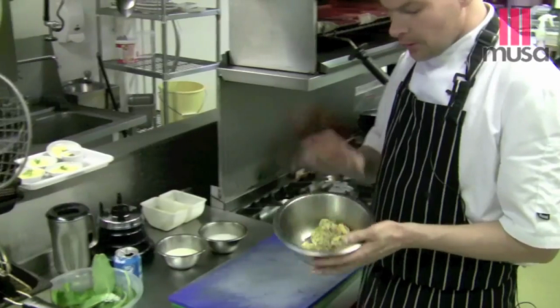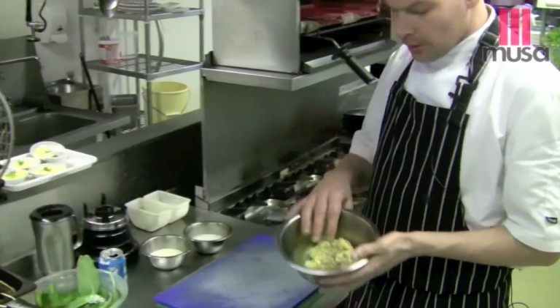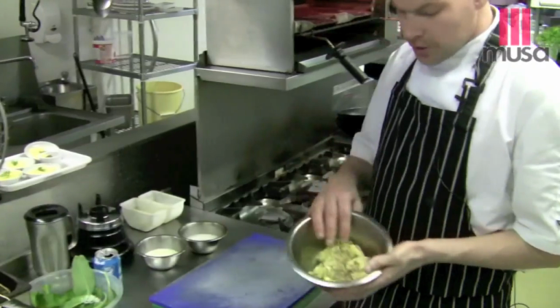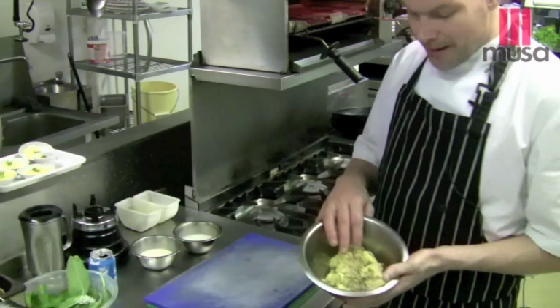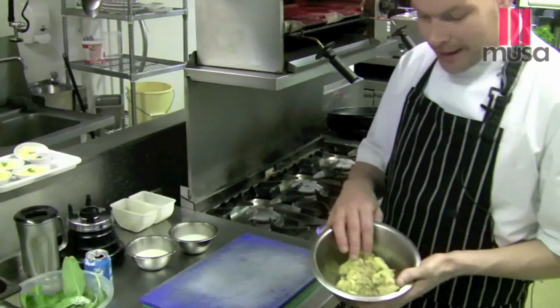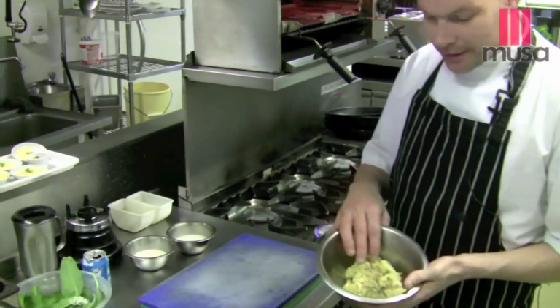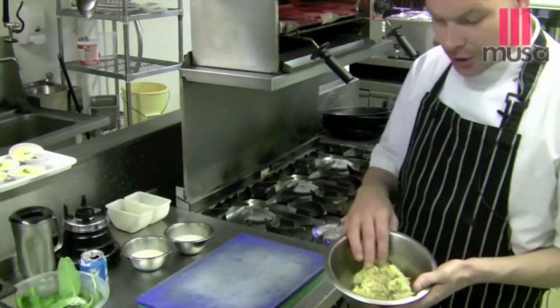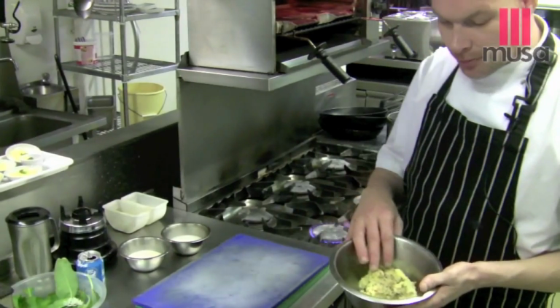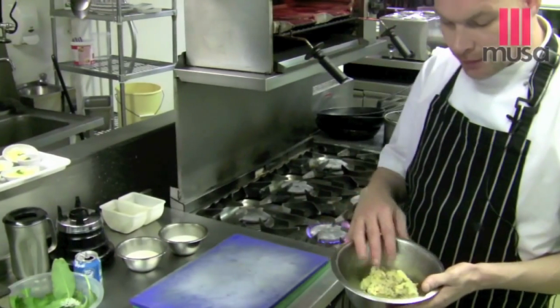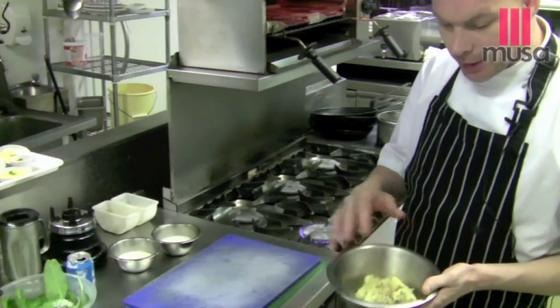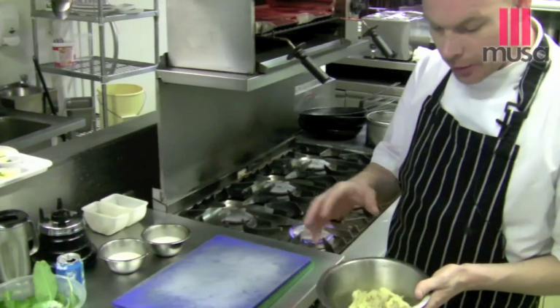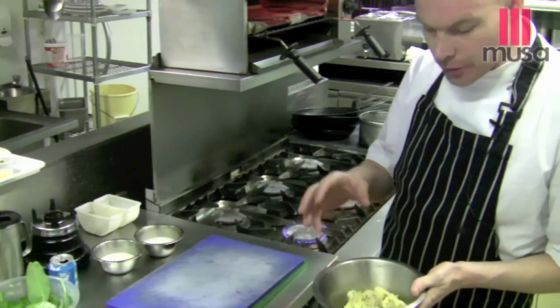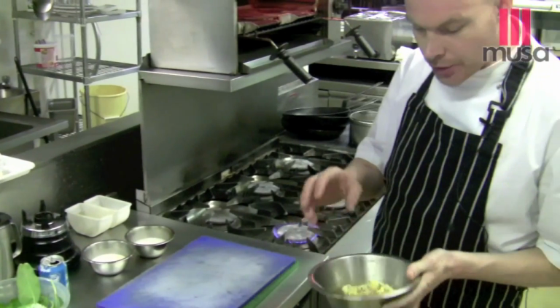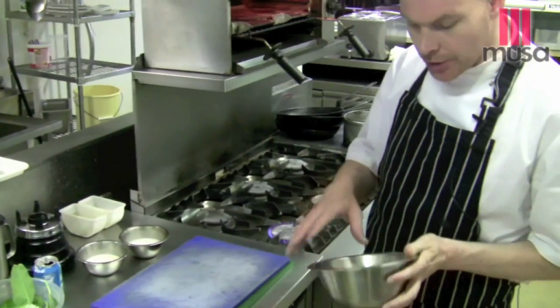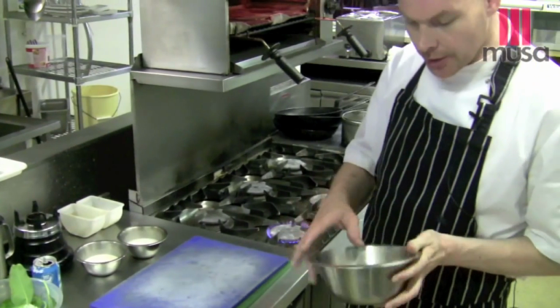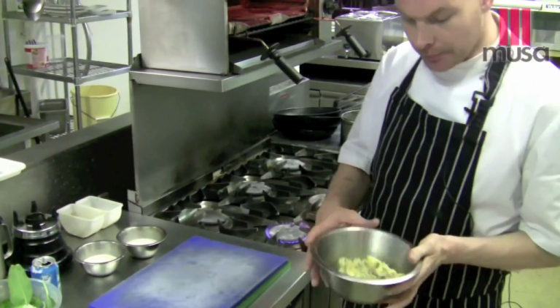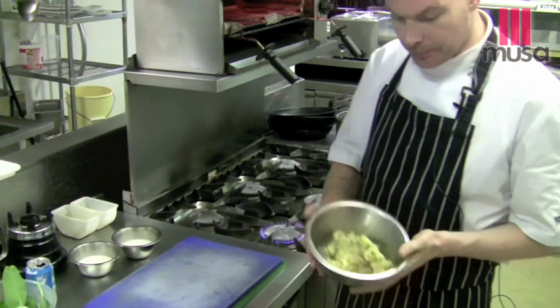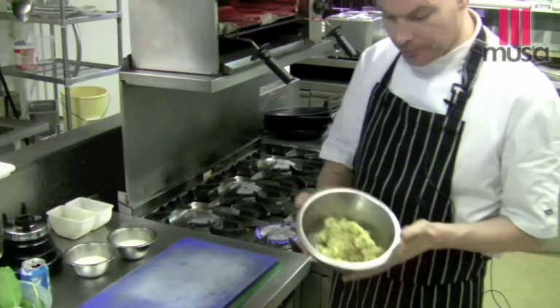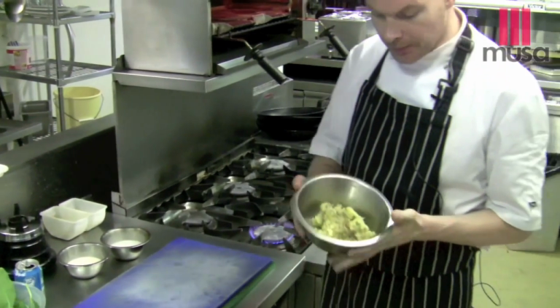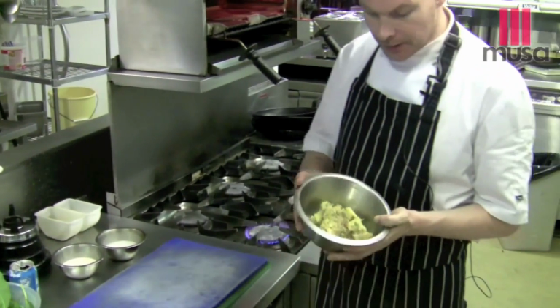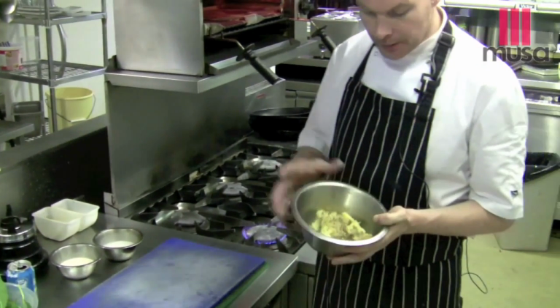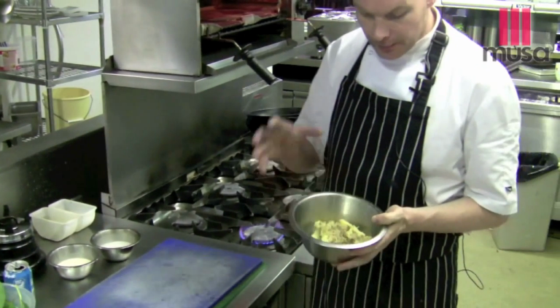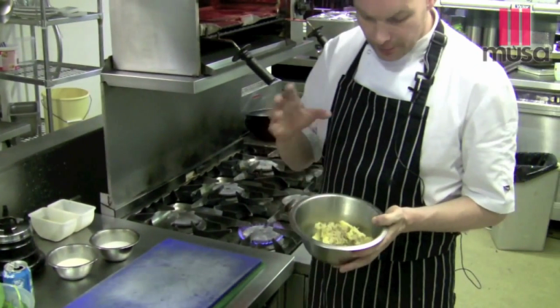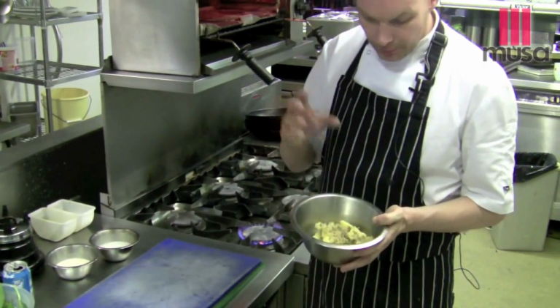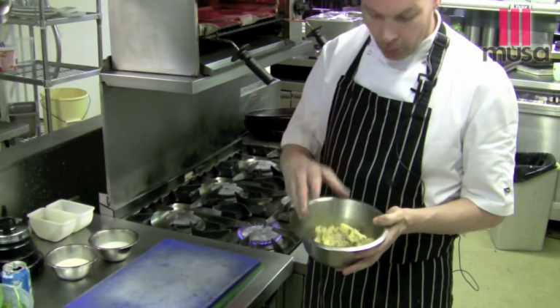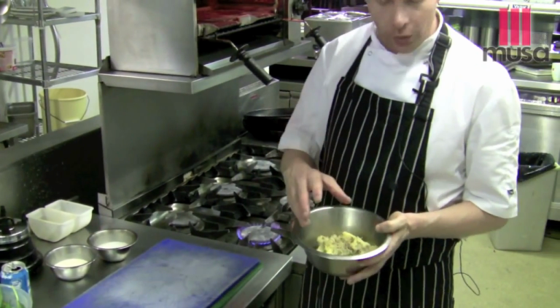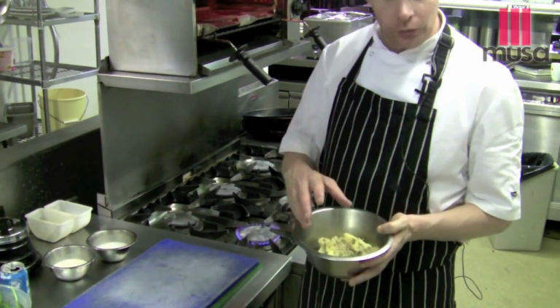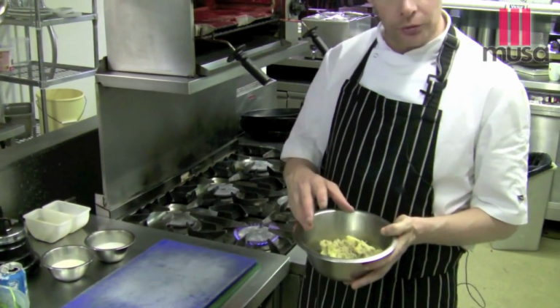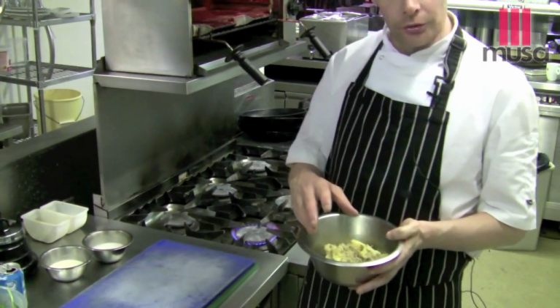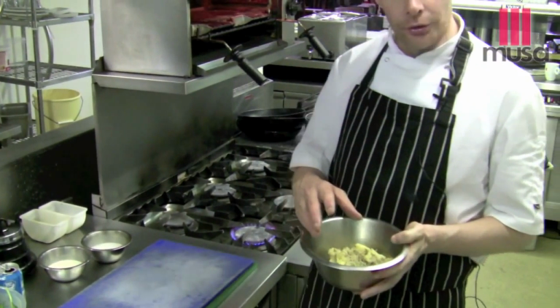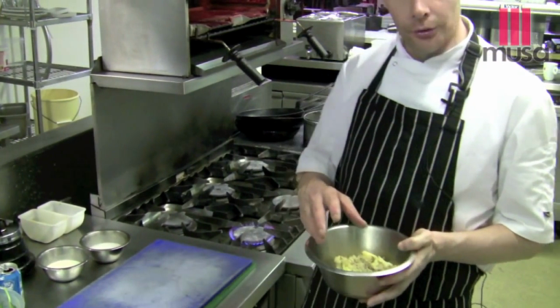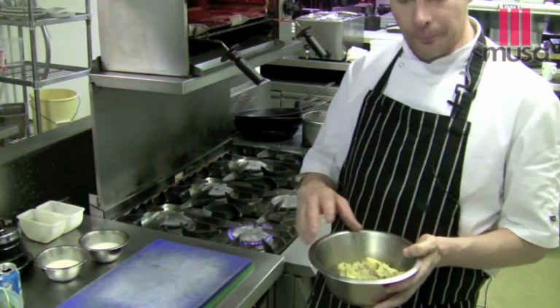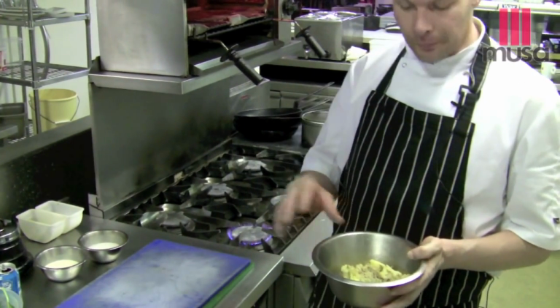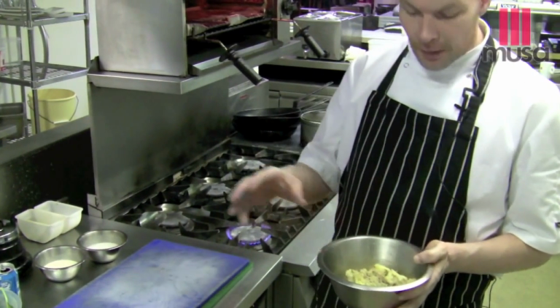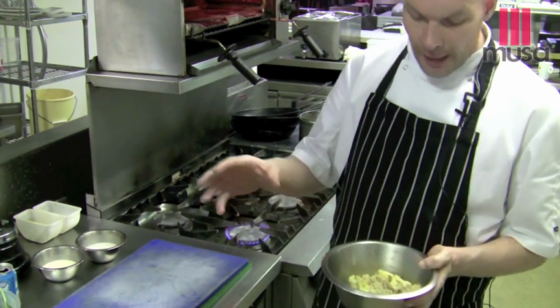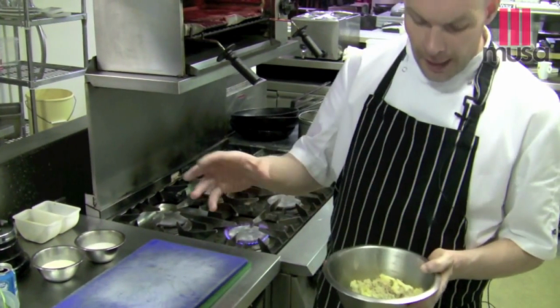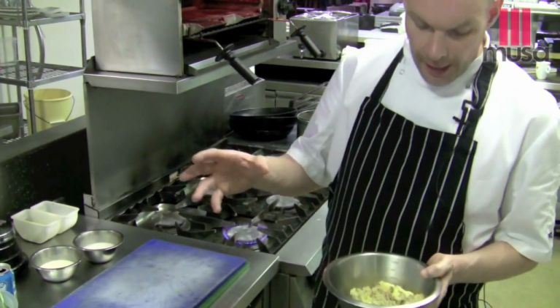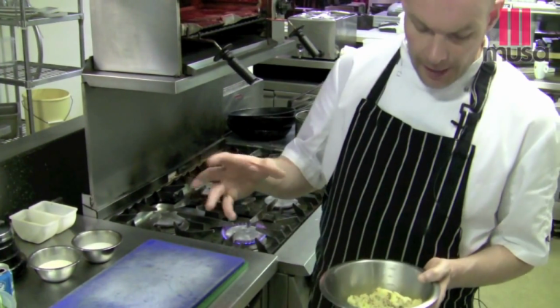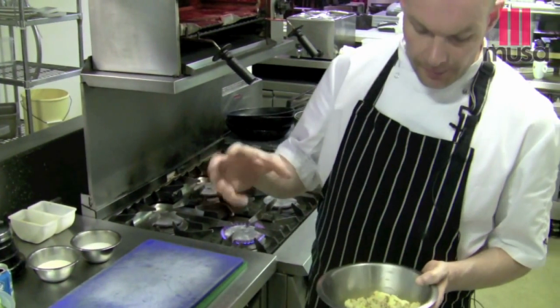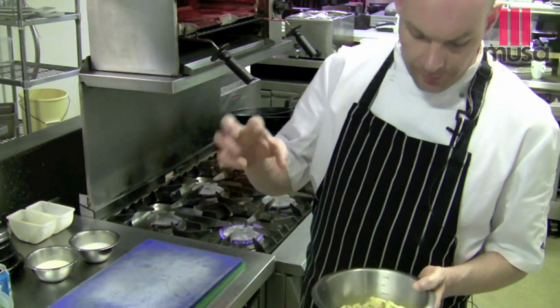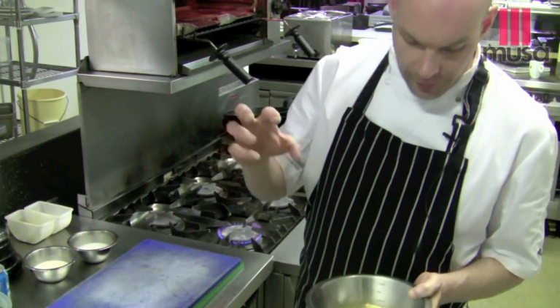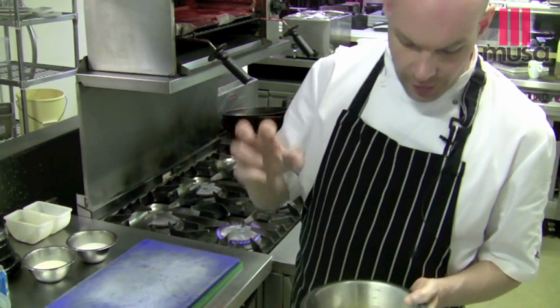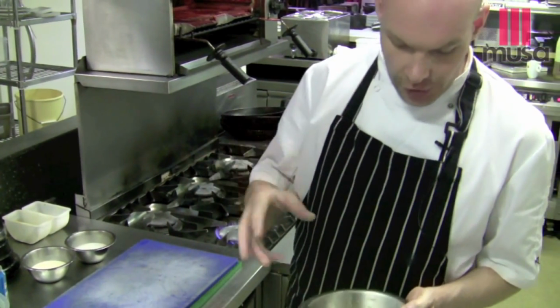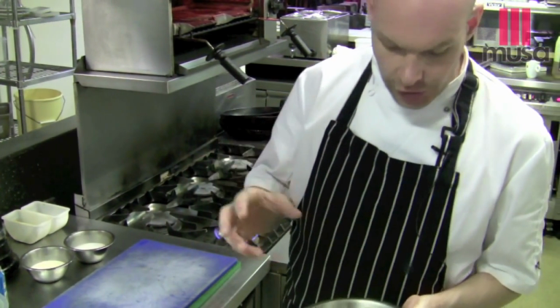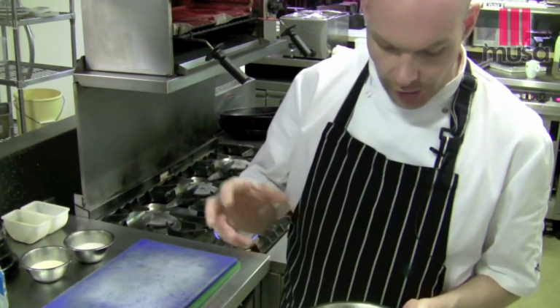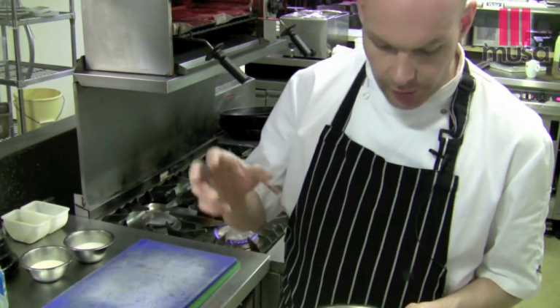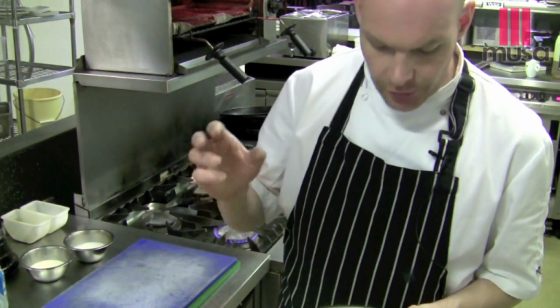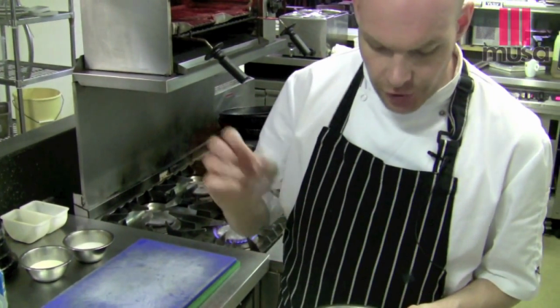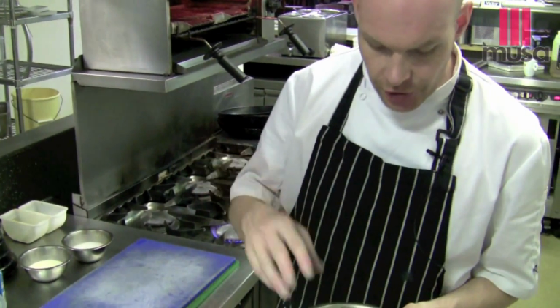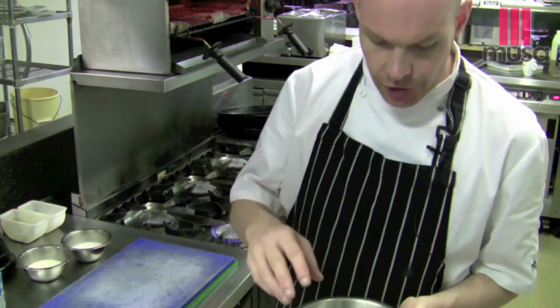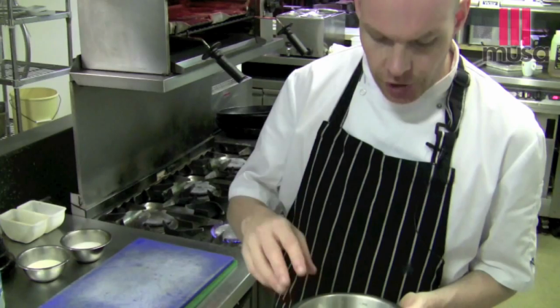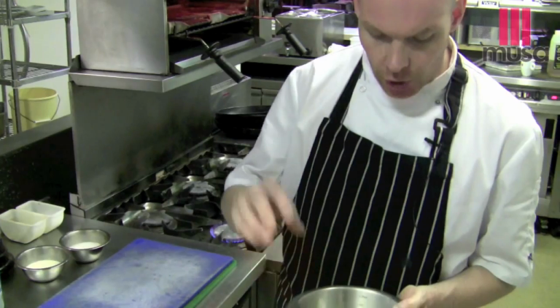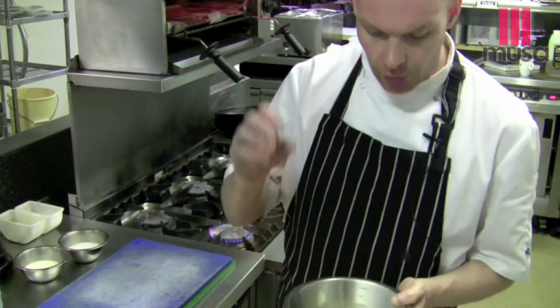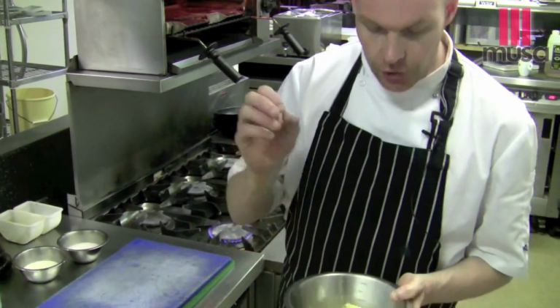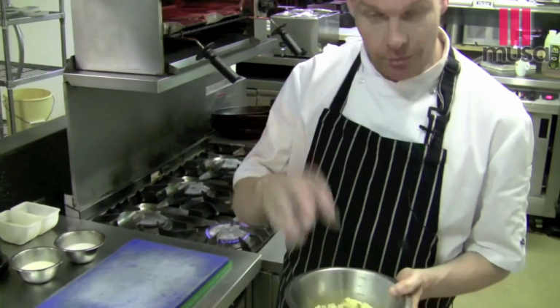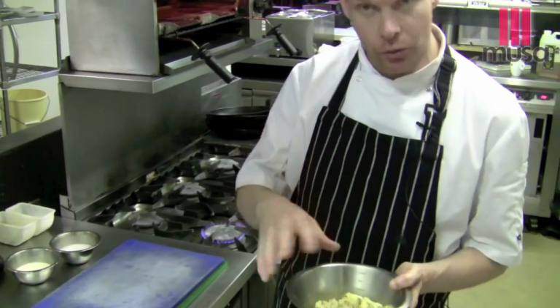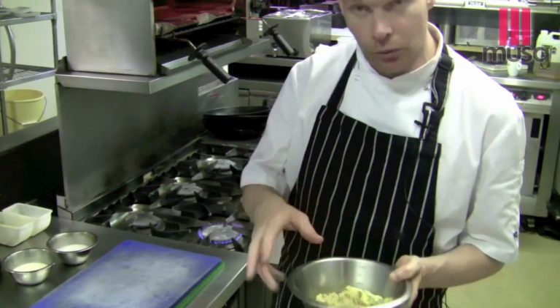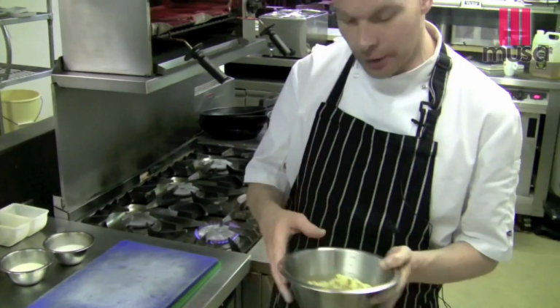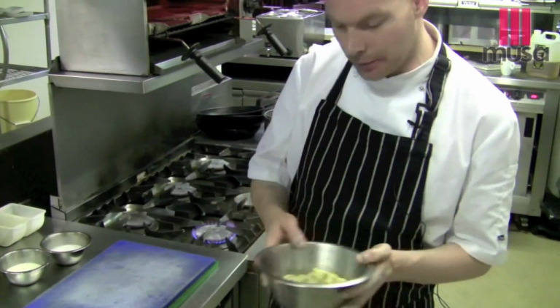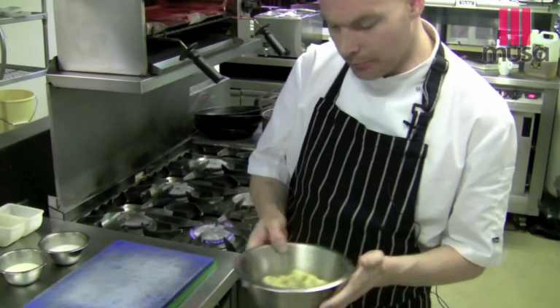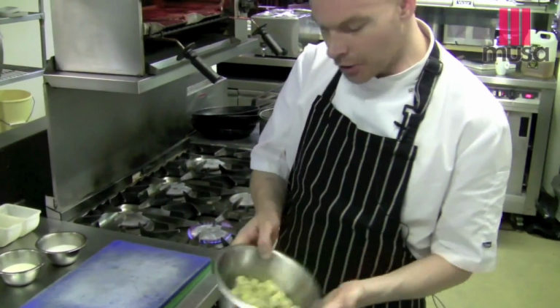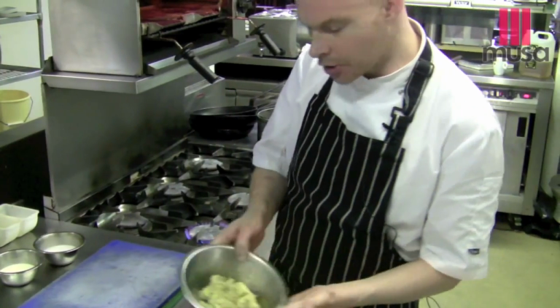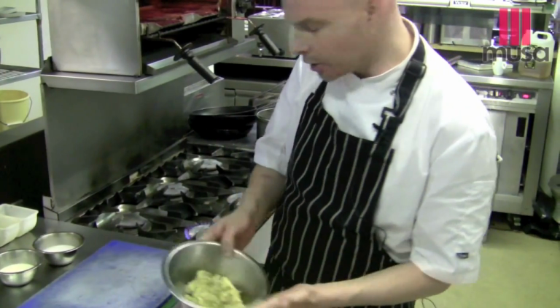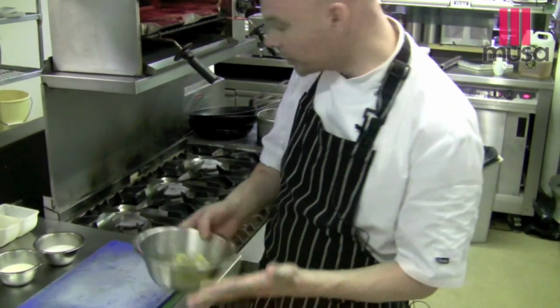Some heritage potatoes — these are being boiled through and crushed down with sea salt and some whole grain mustard.